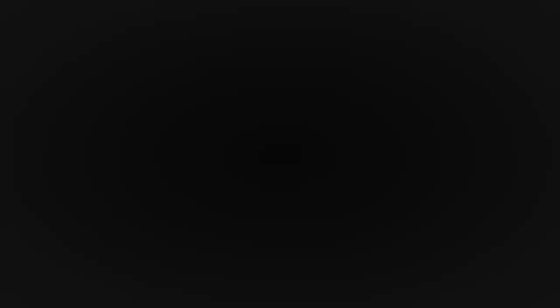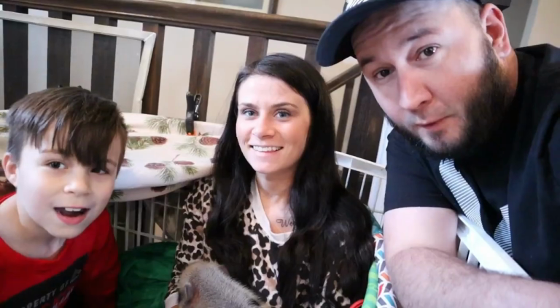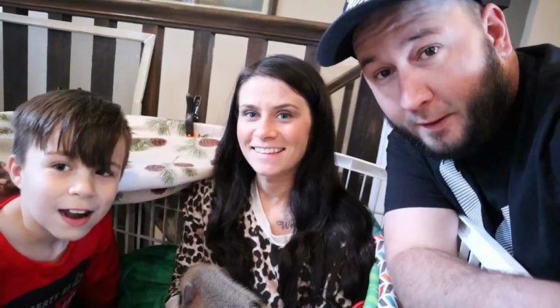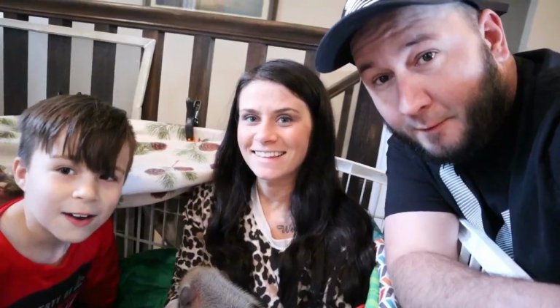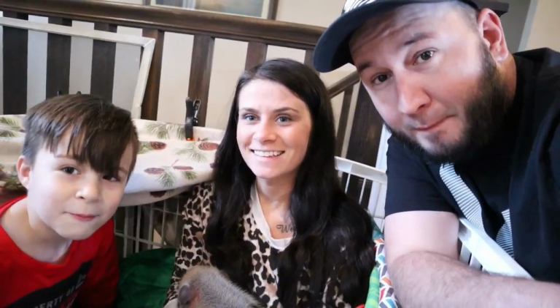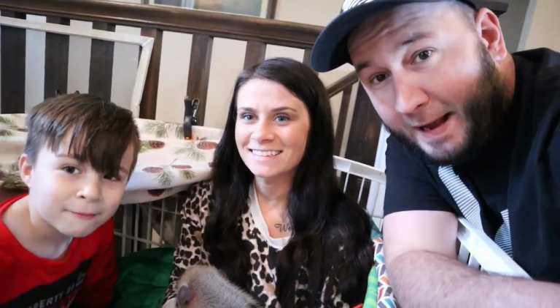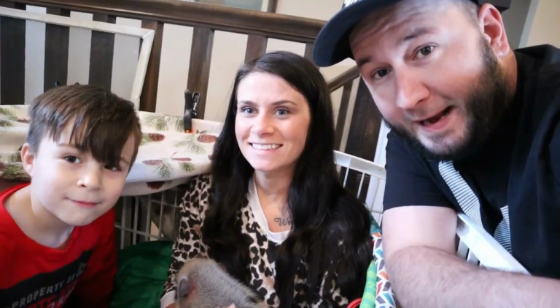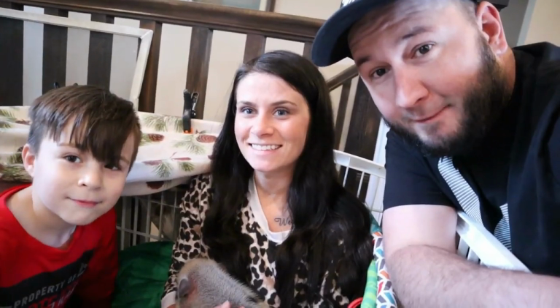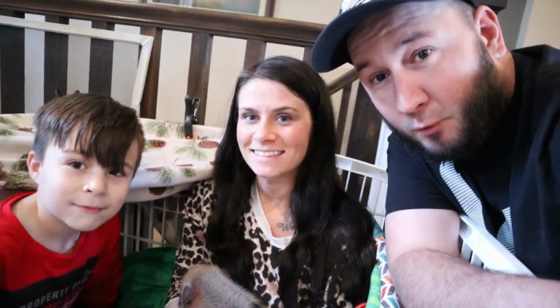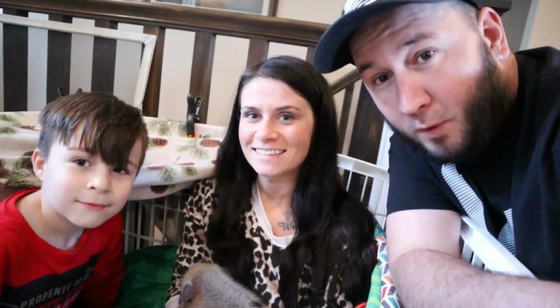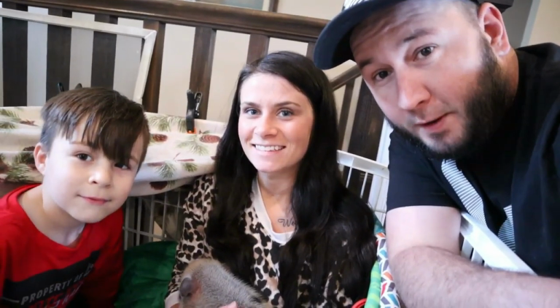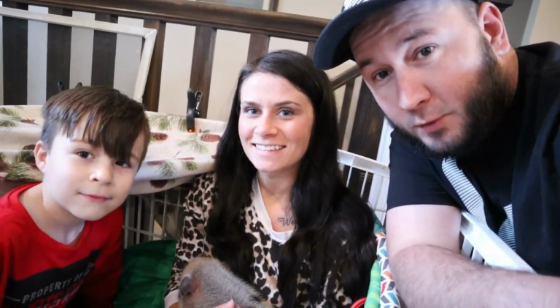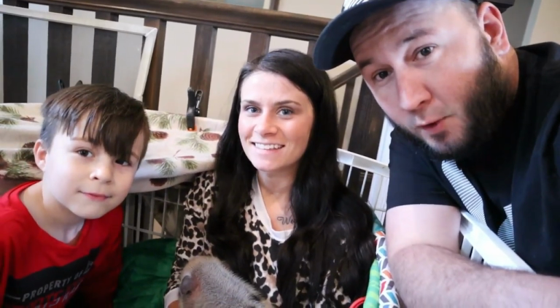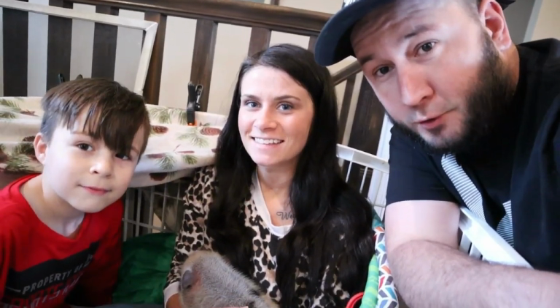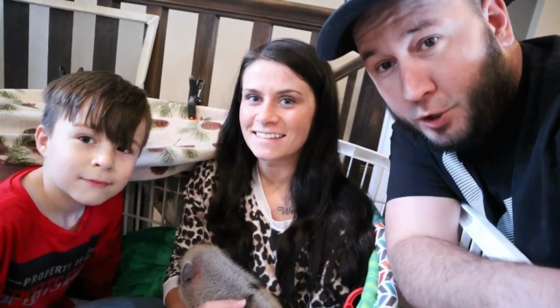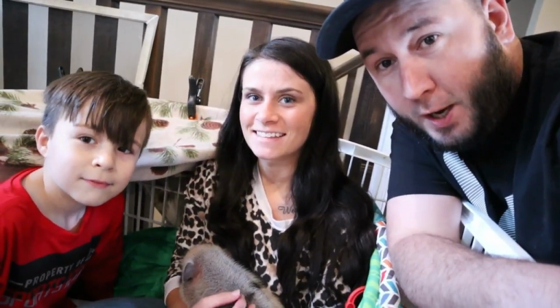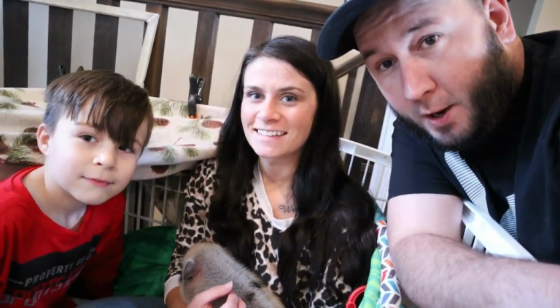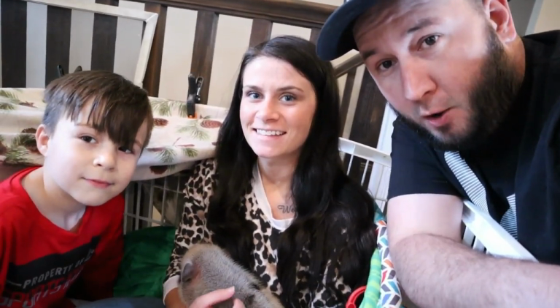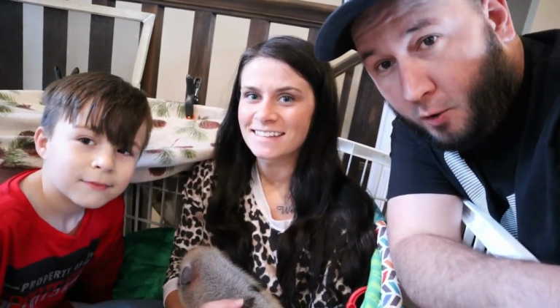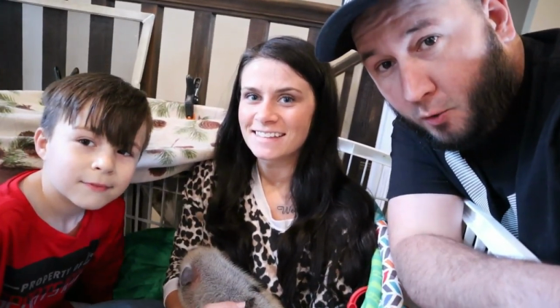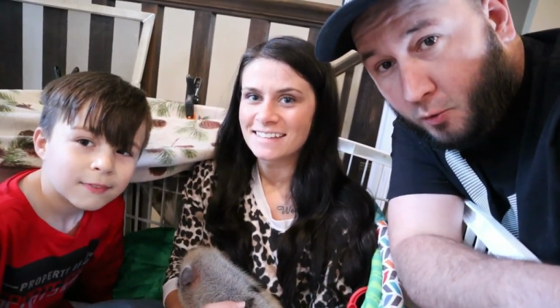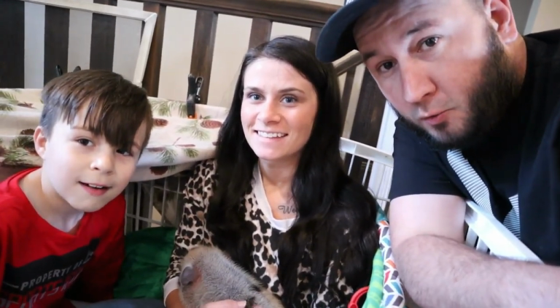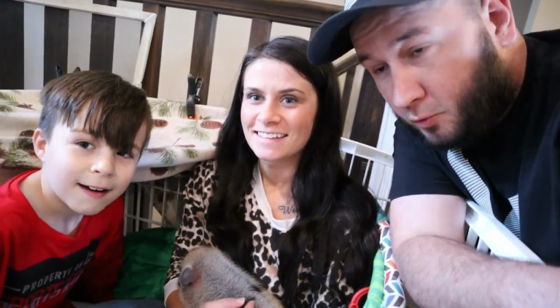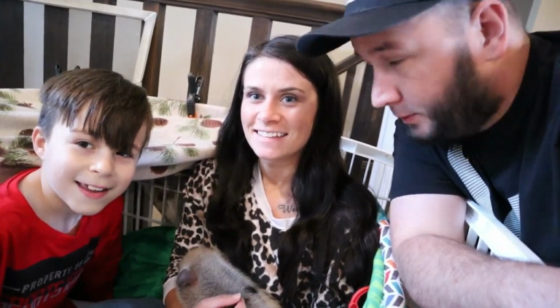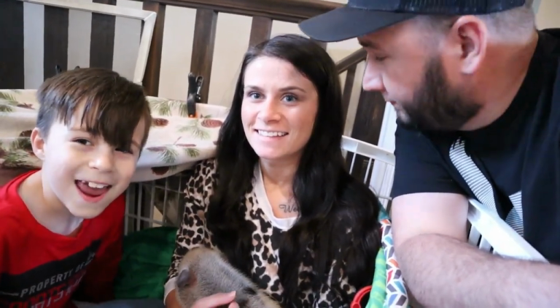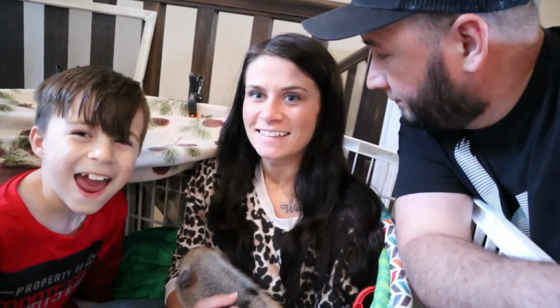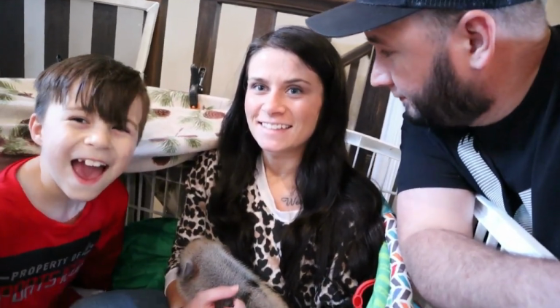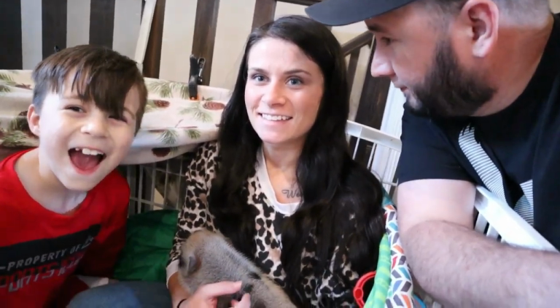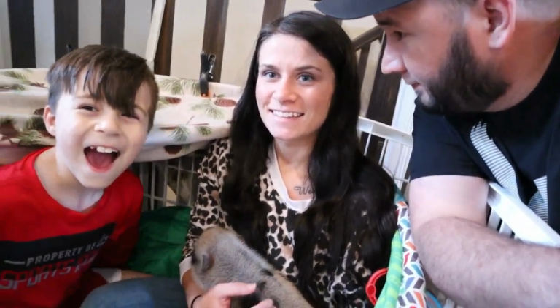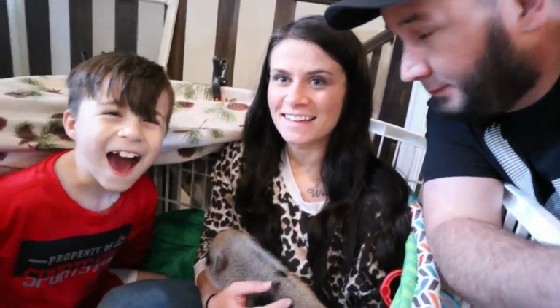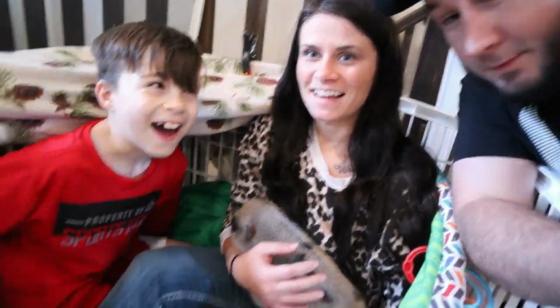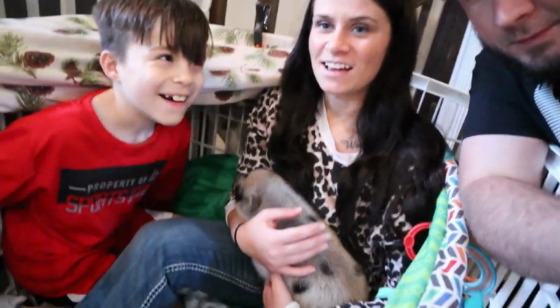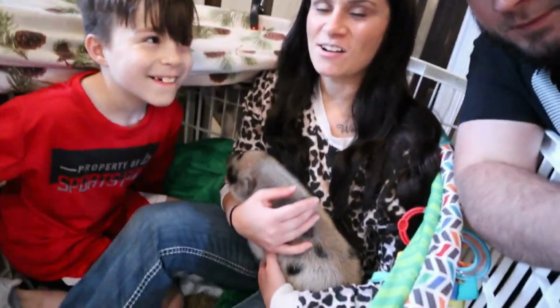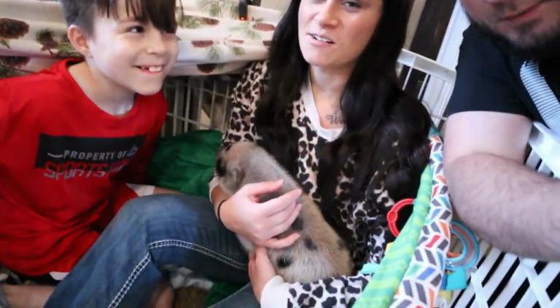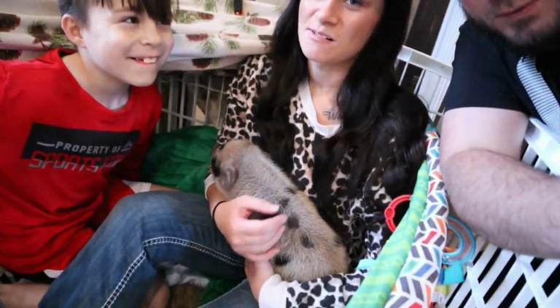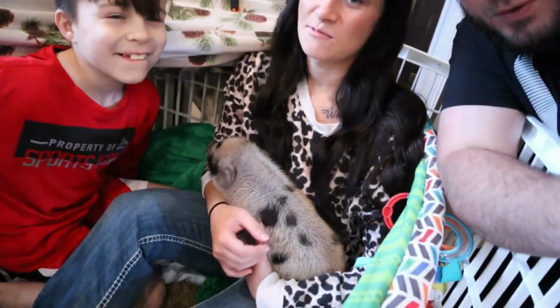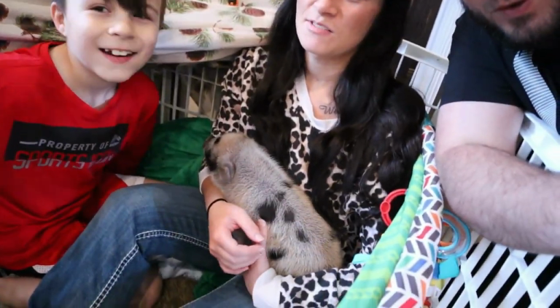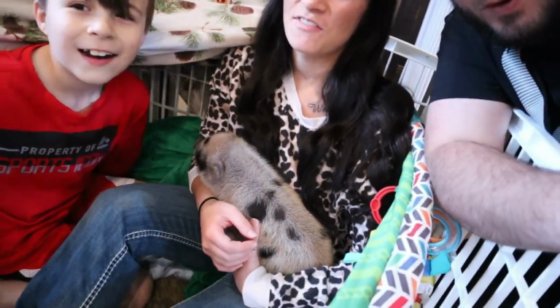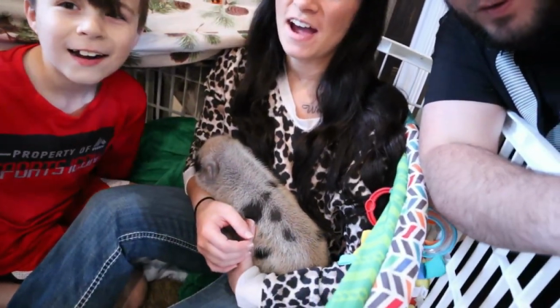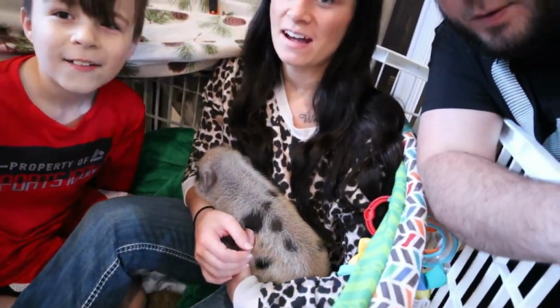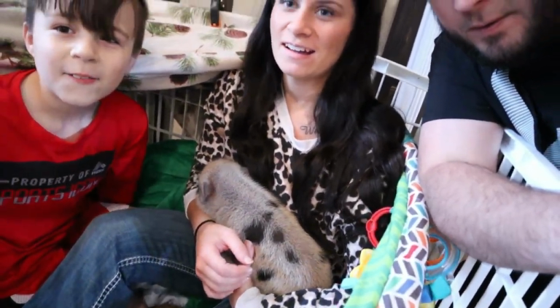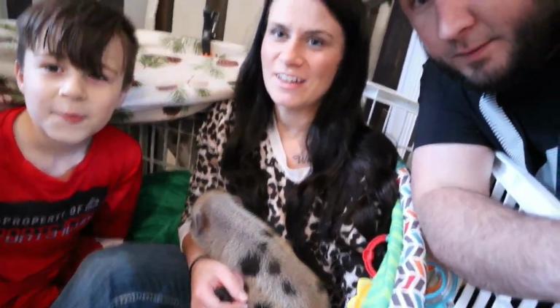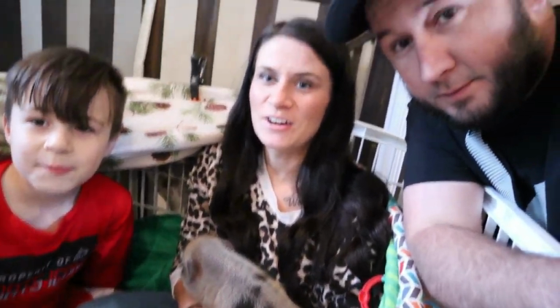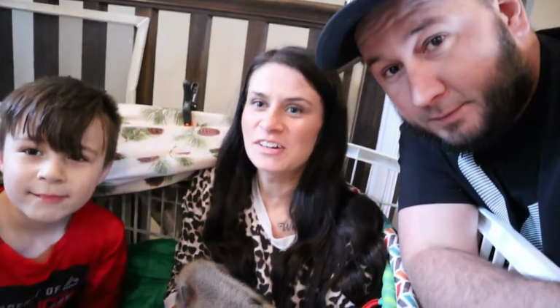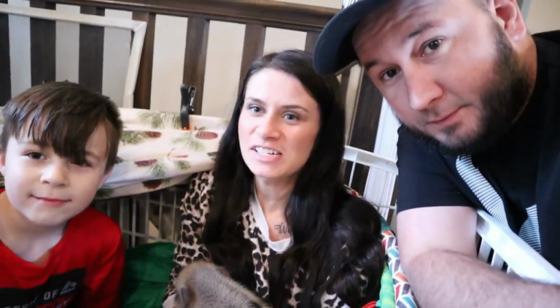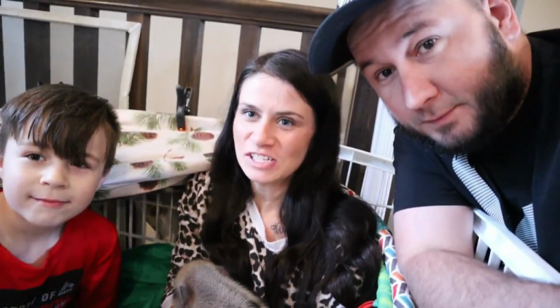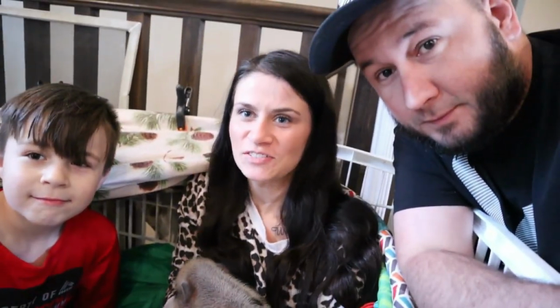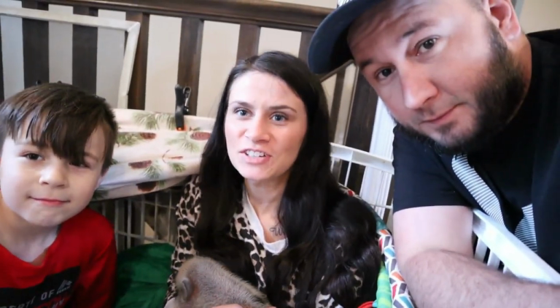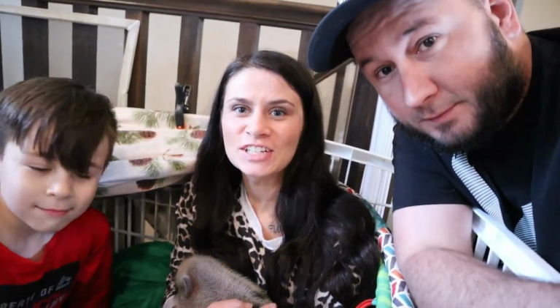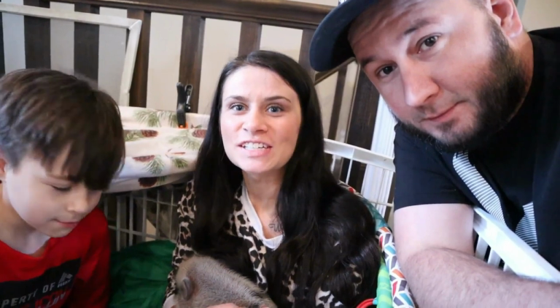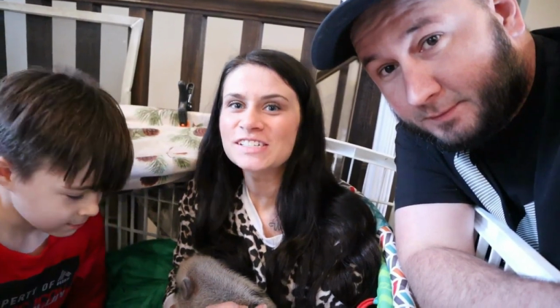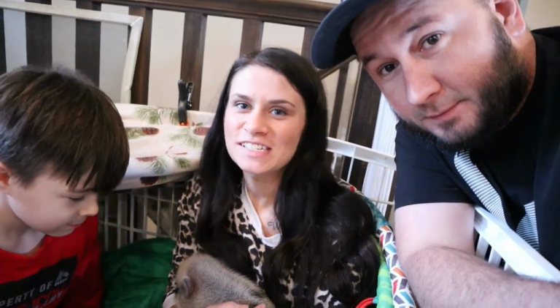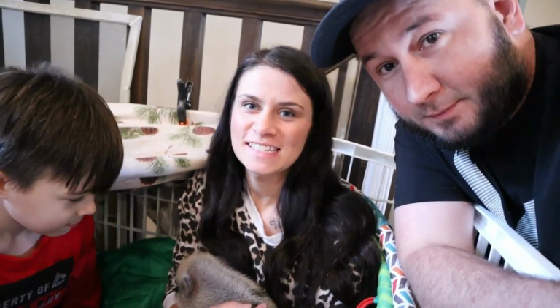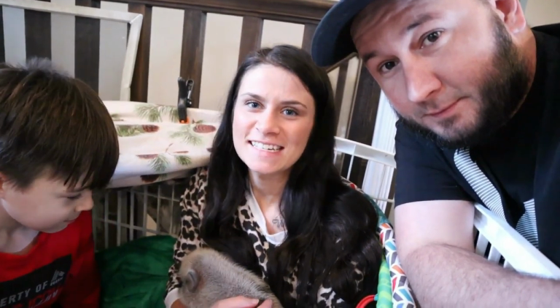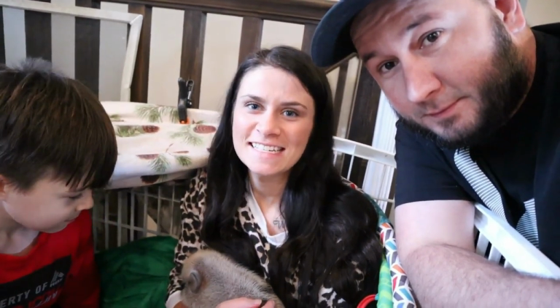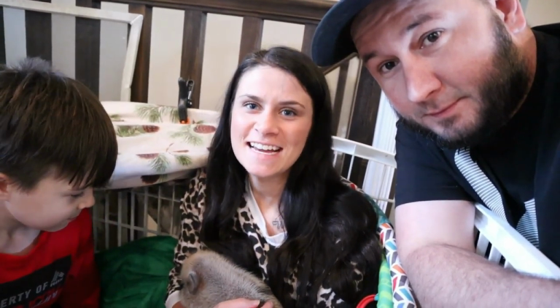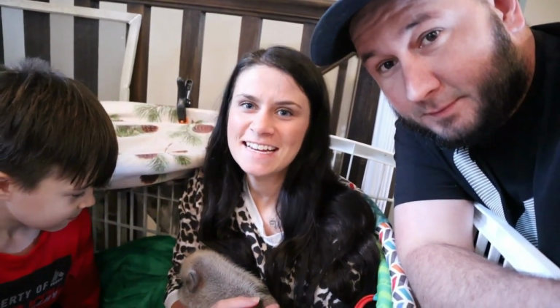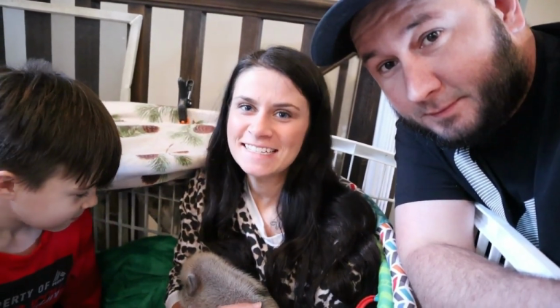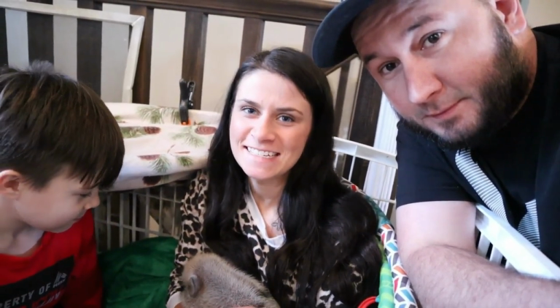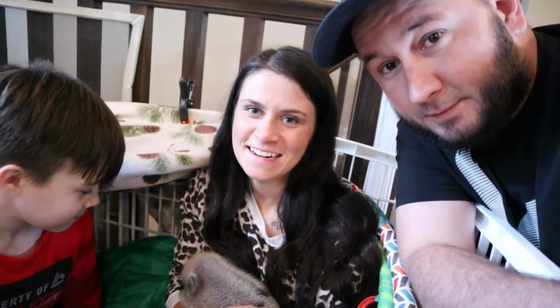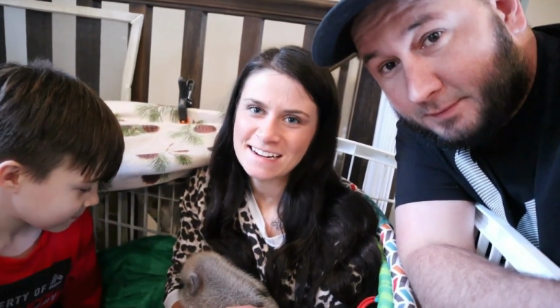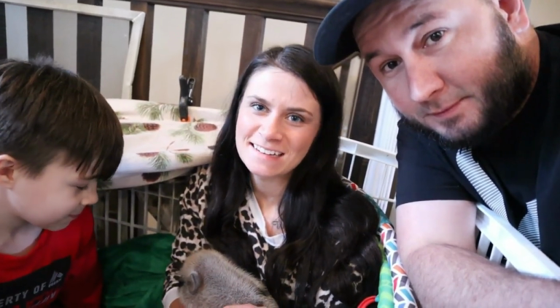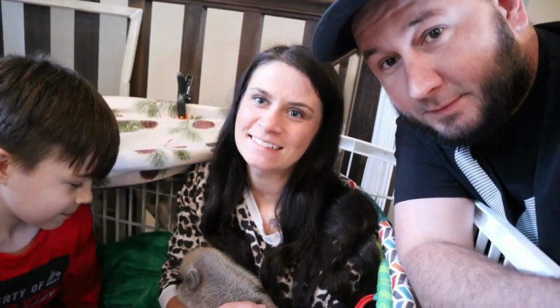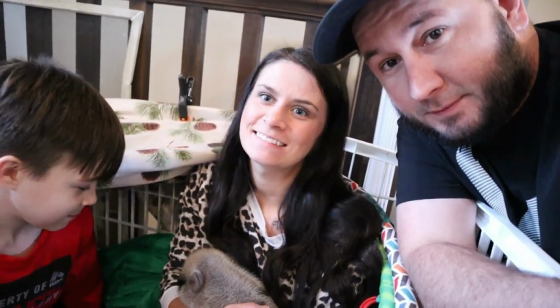Welcome back everyone to our channel. We've had Otis for six days now.